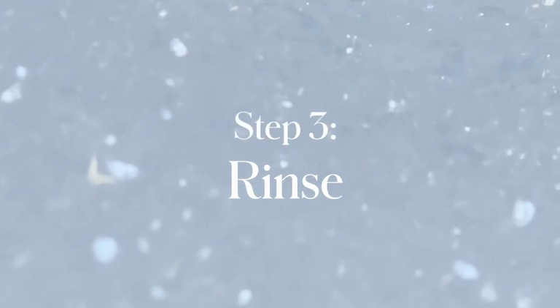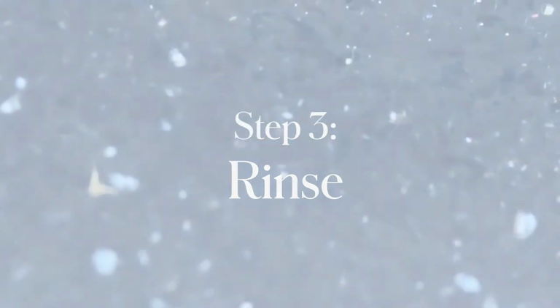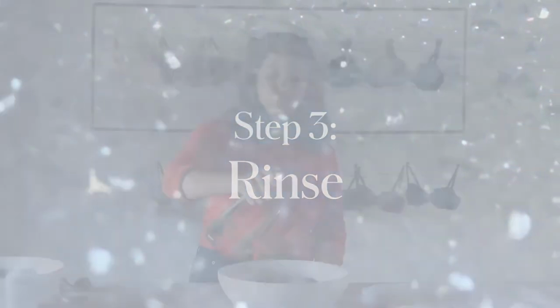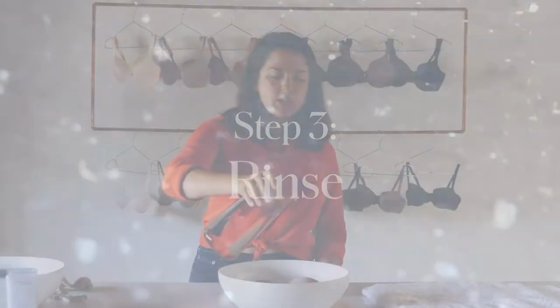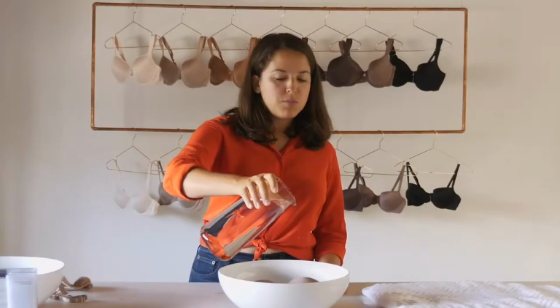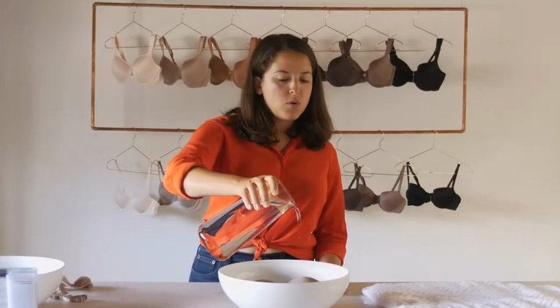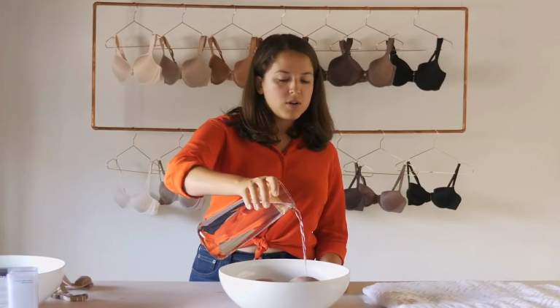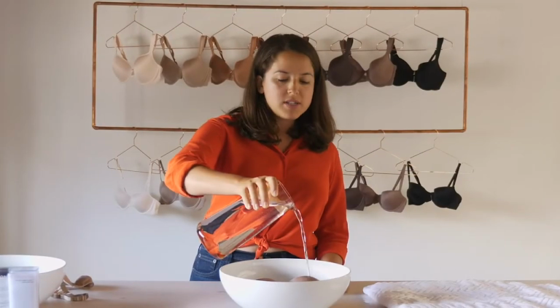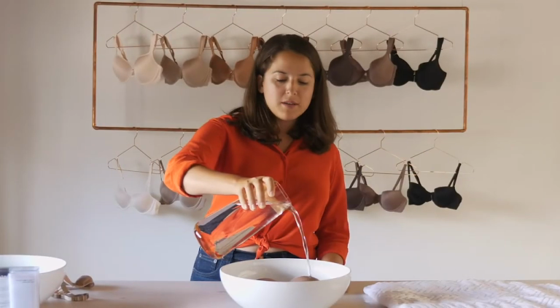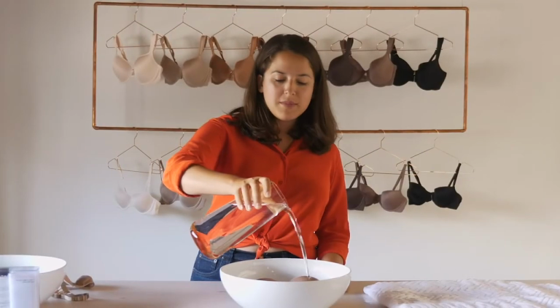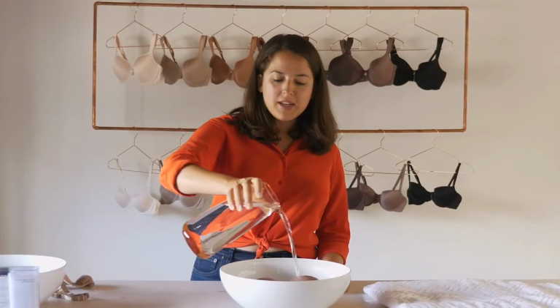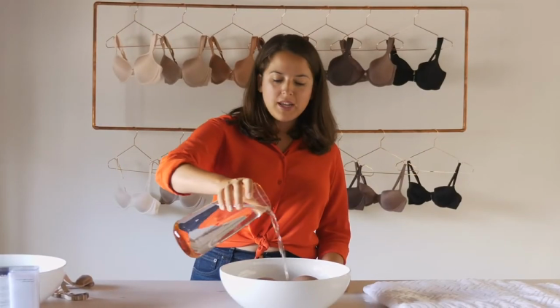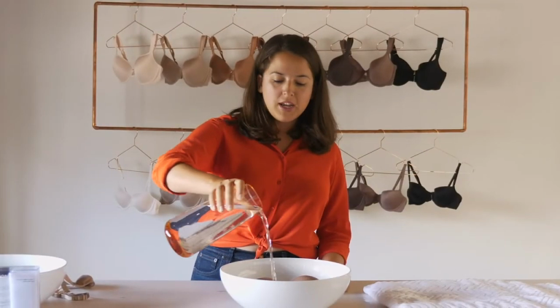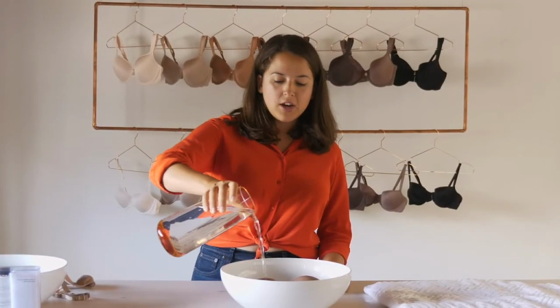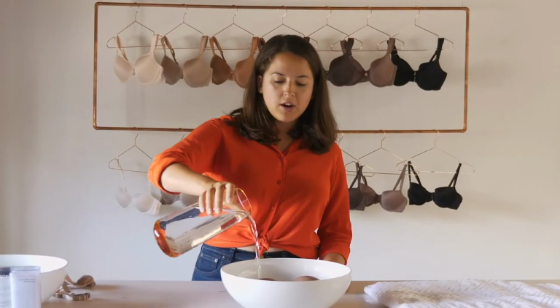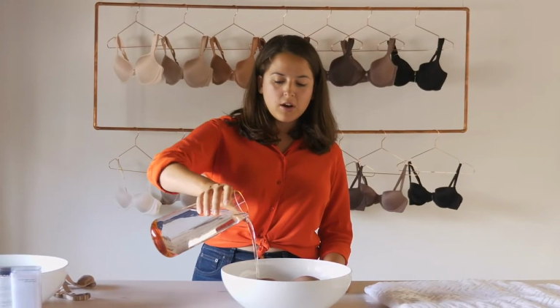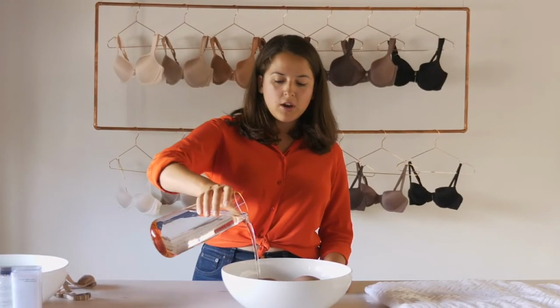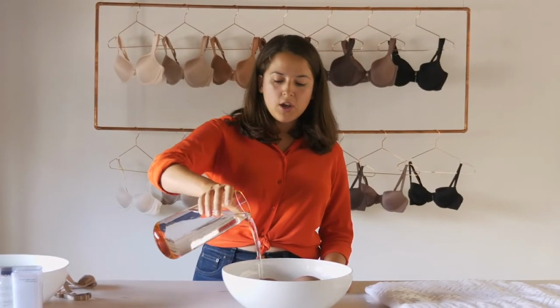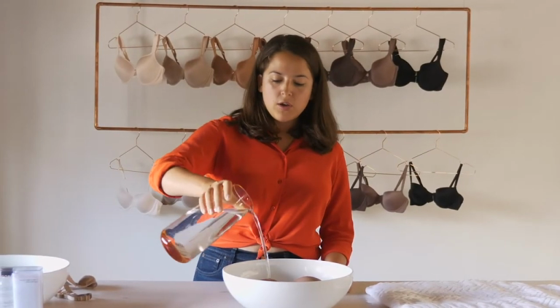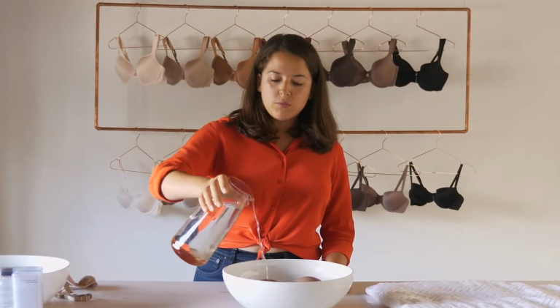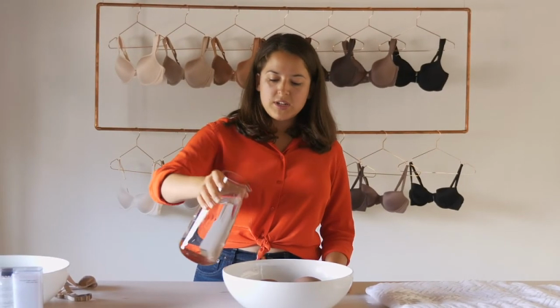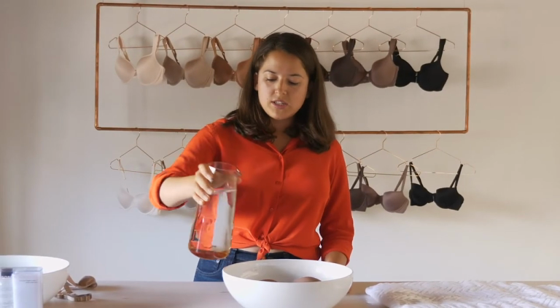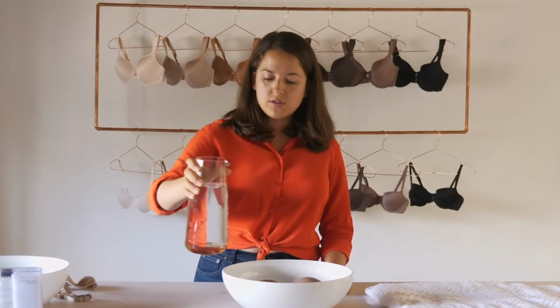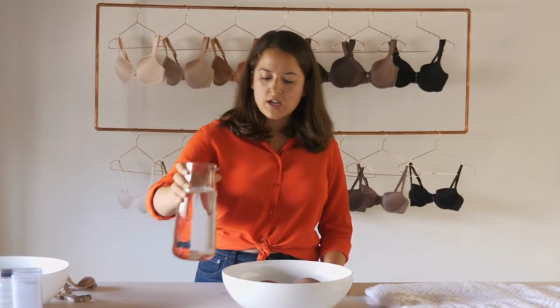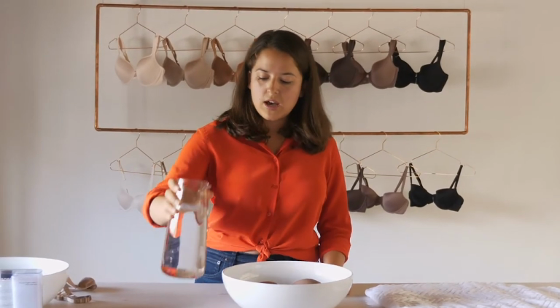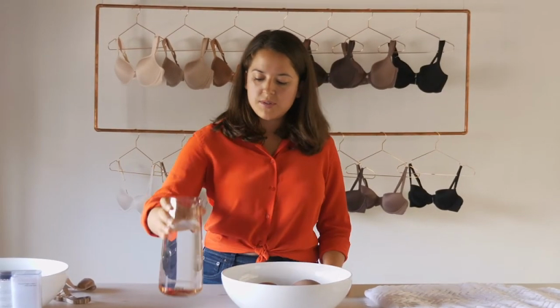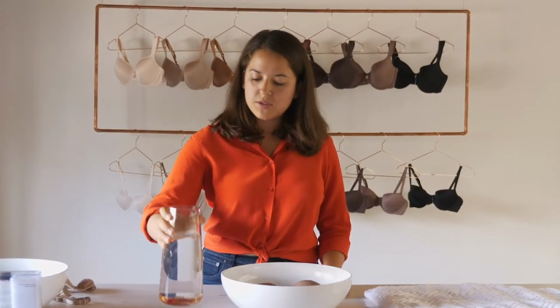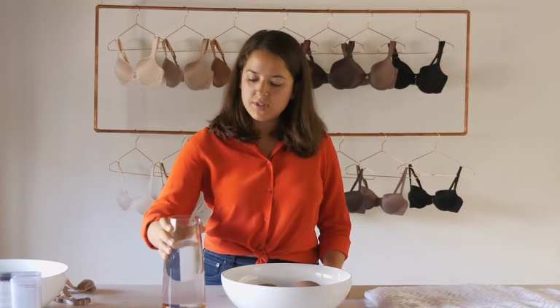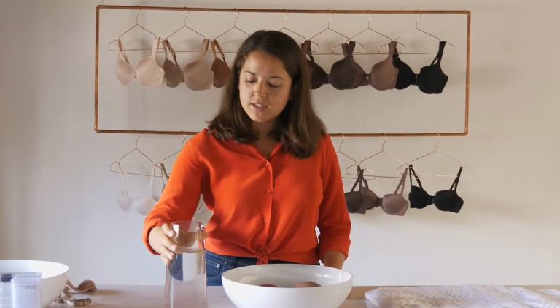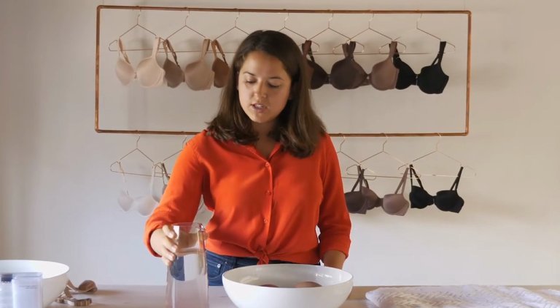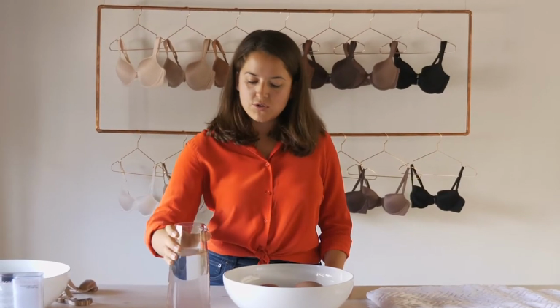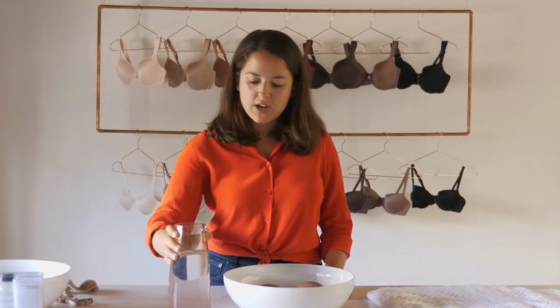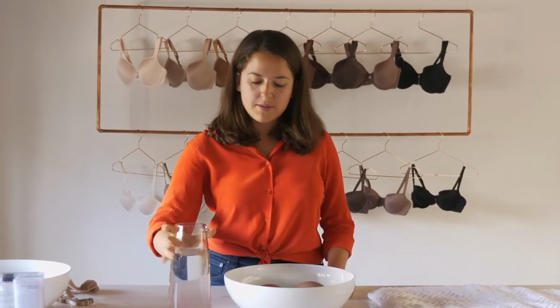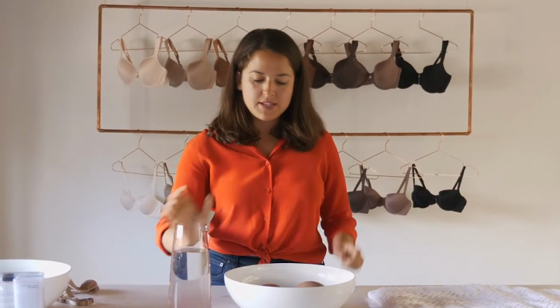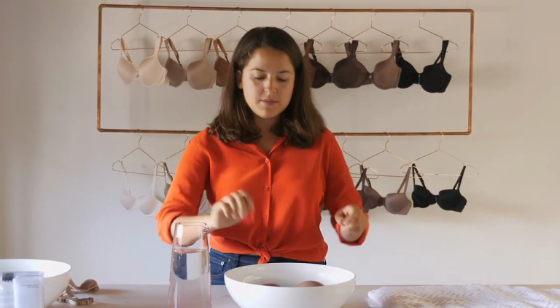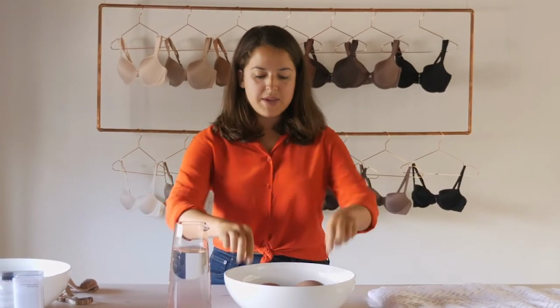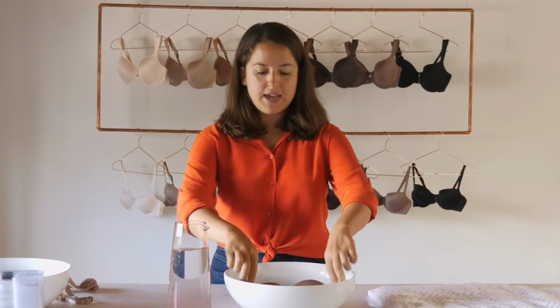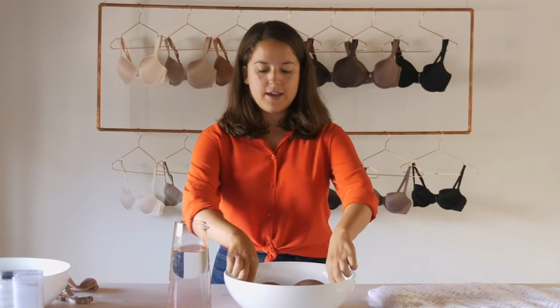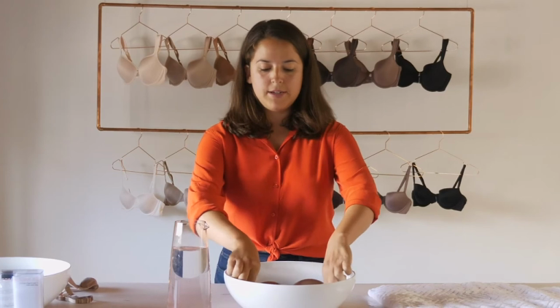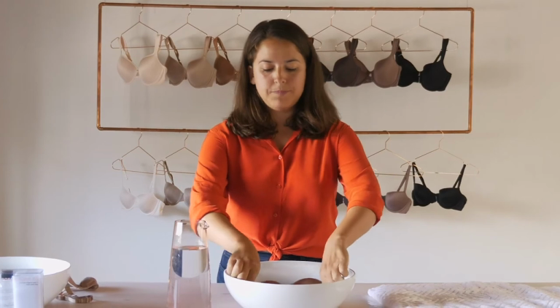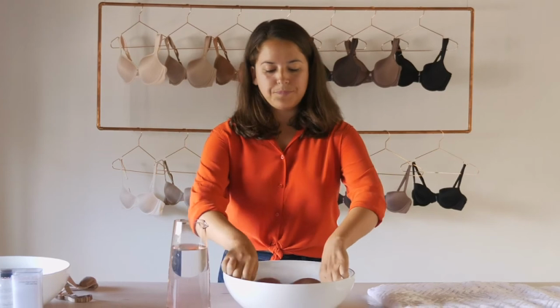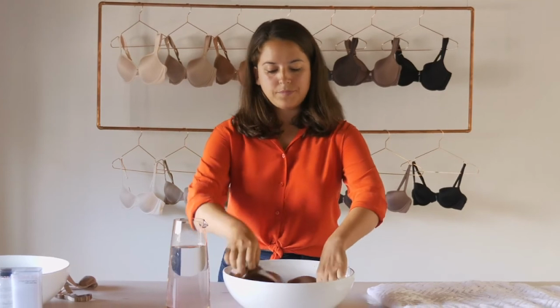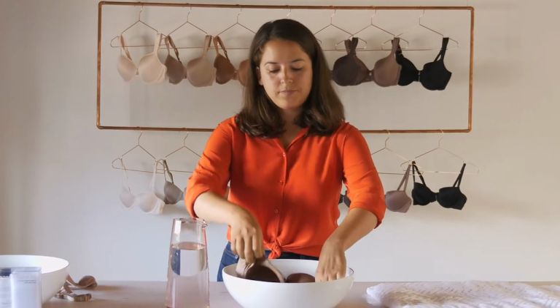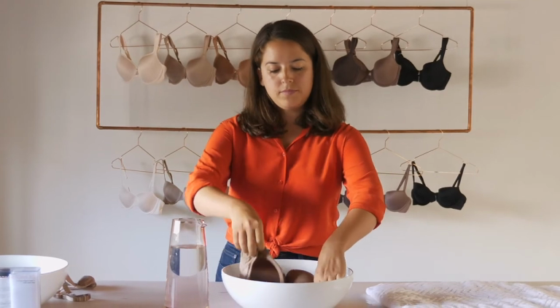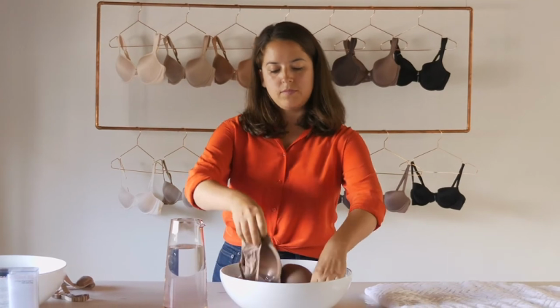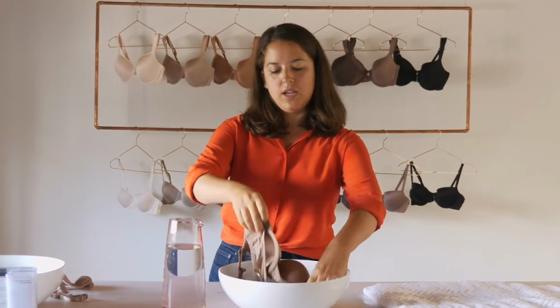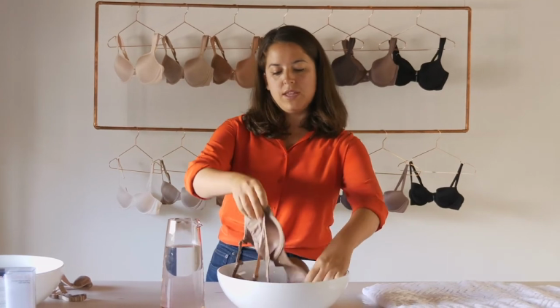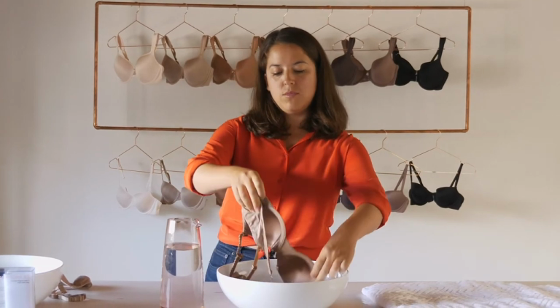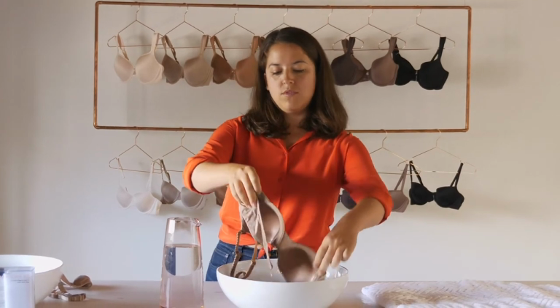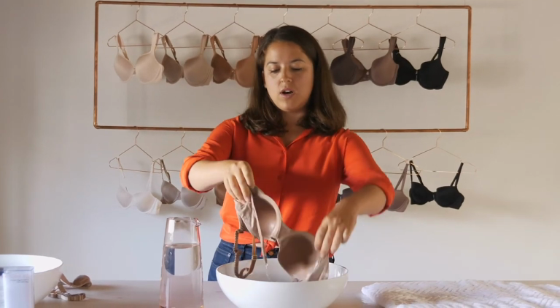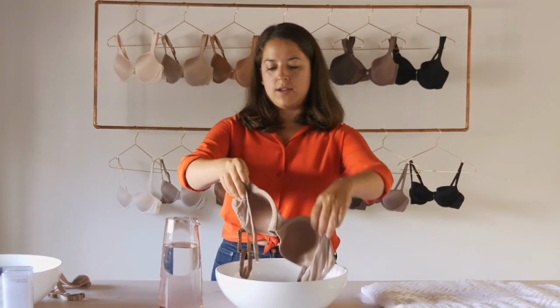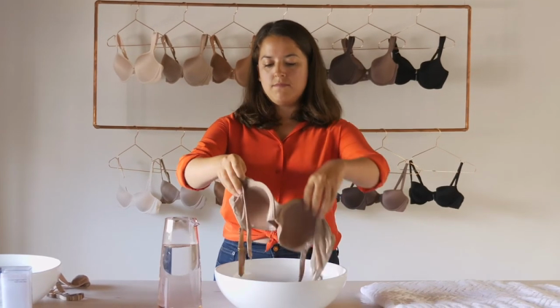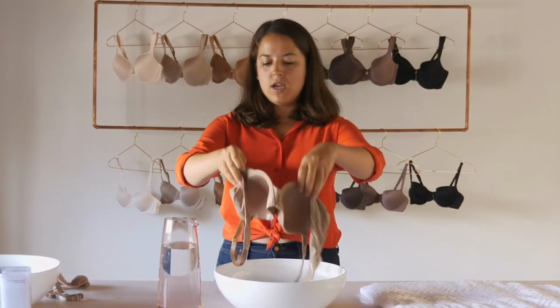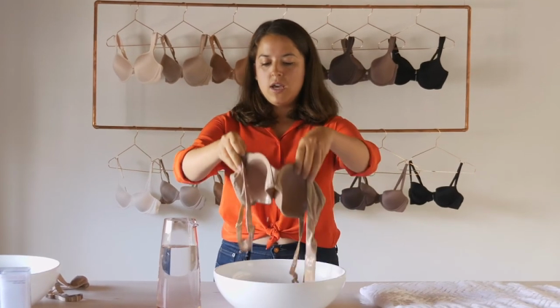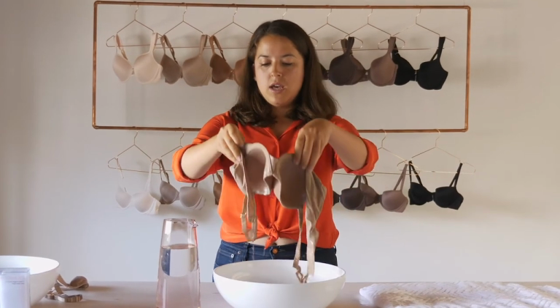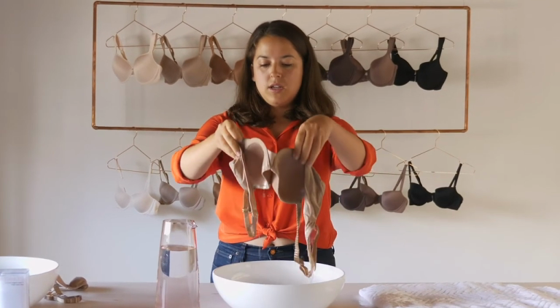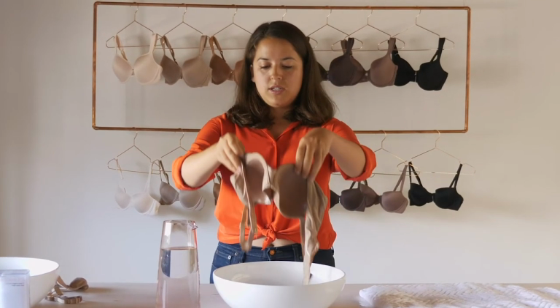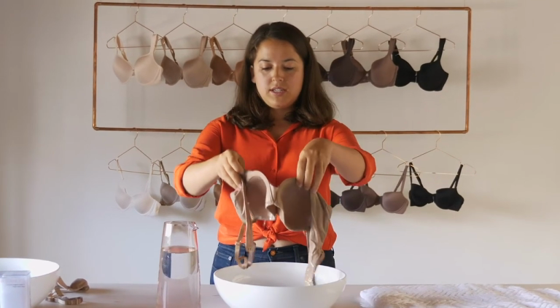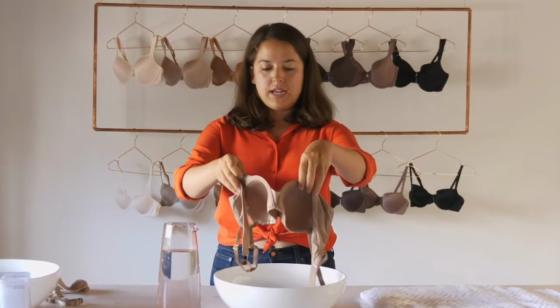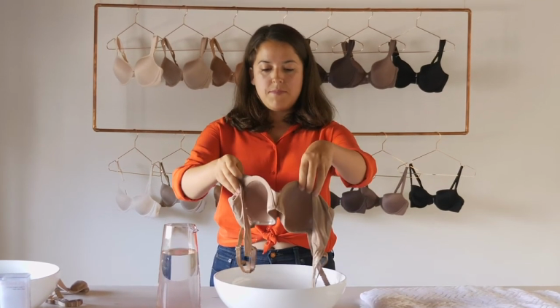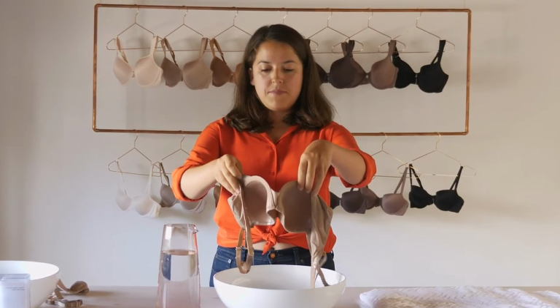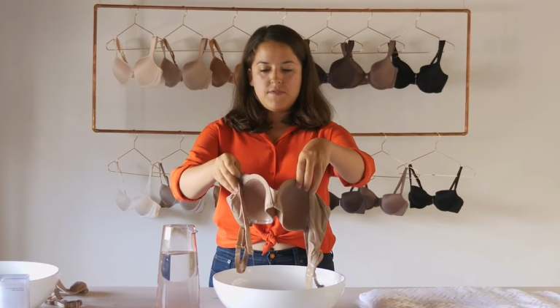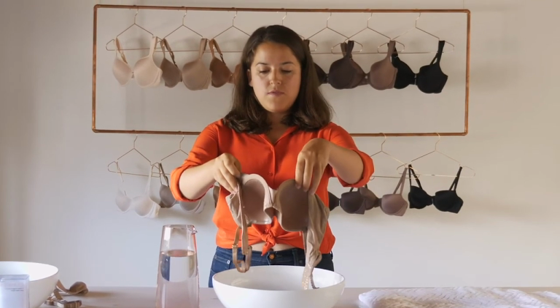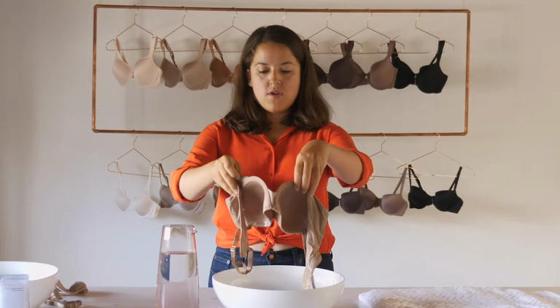Pour some cool water in, rinse those cups, rinse the straps and the band, and then move on to step four.